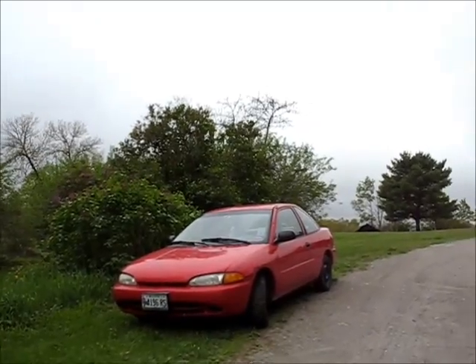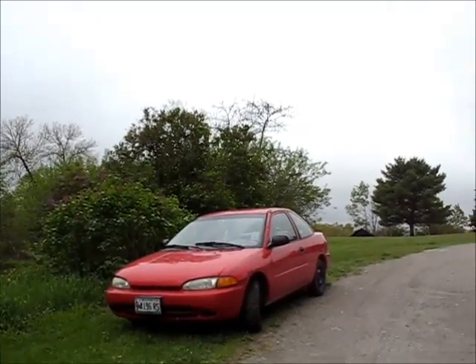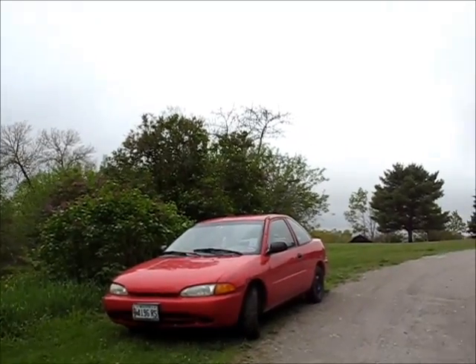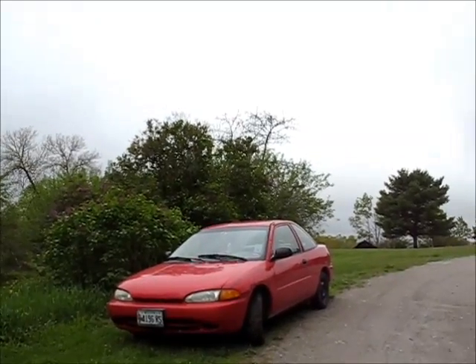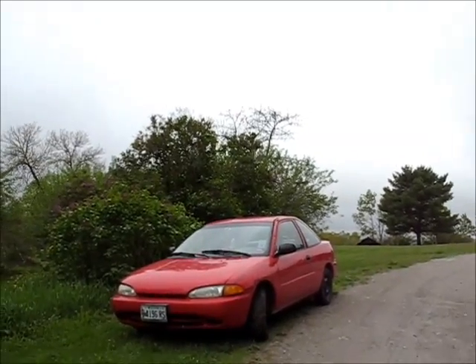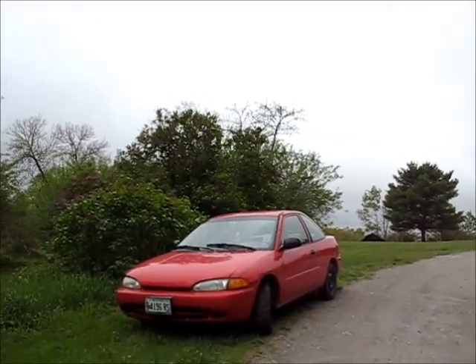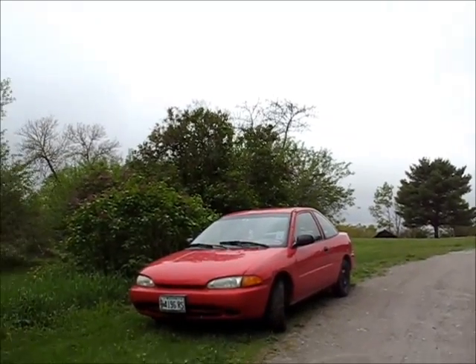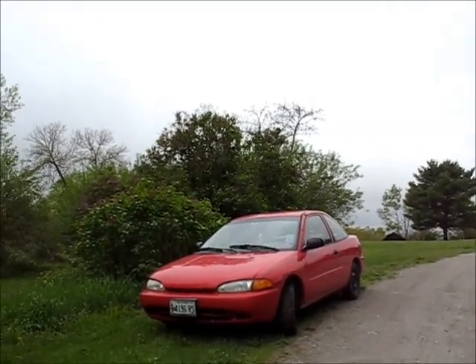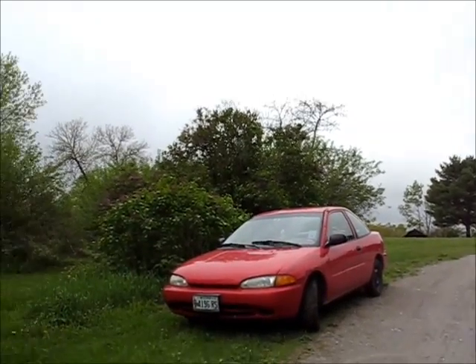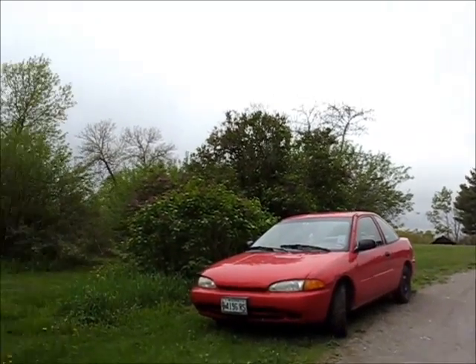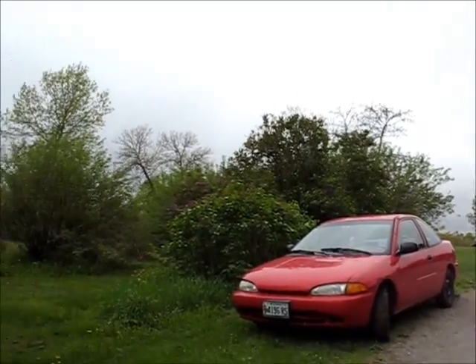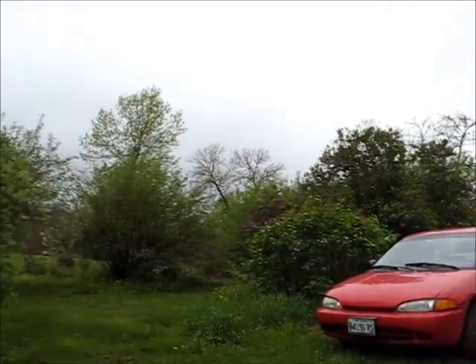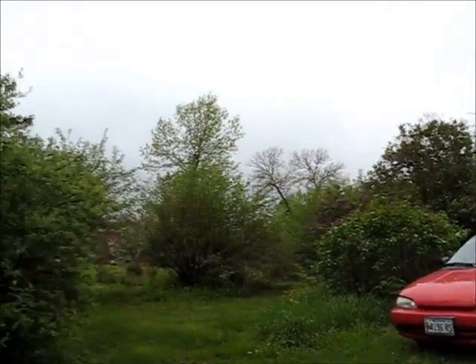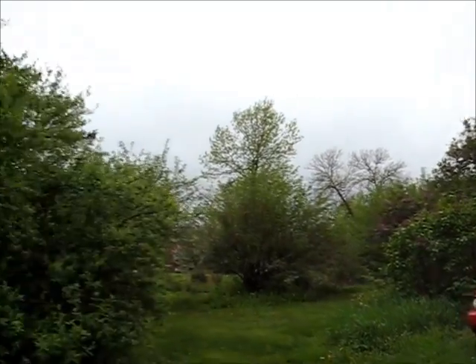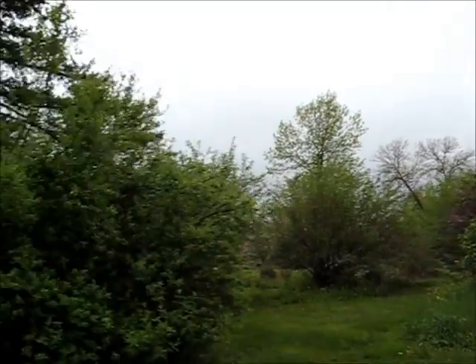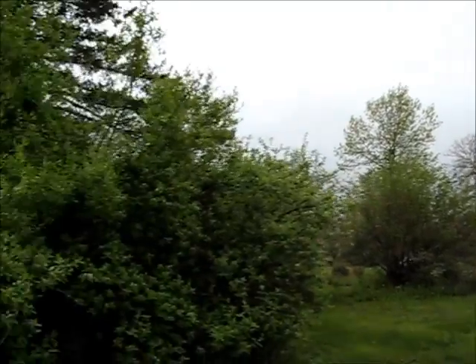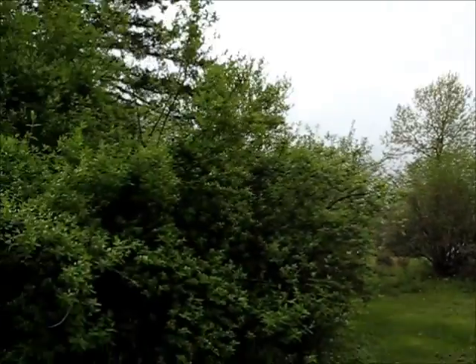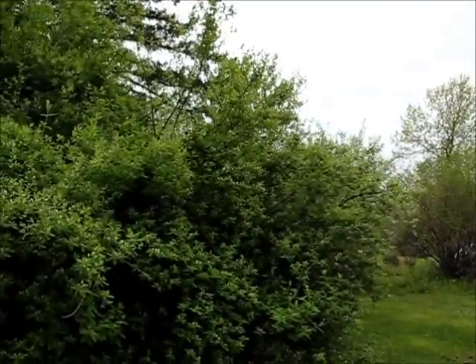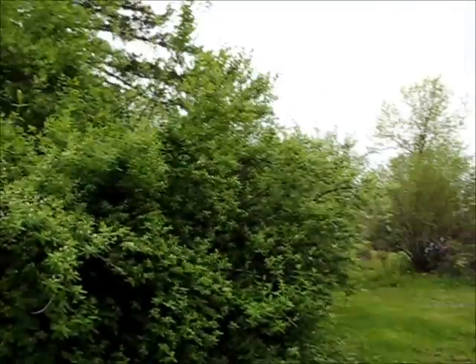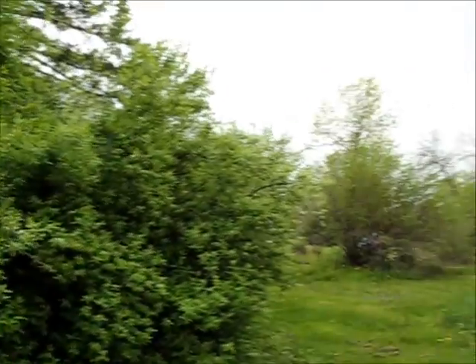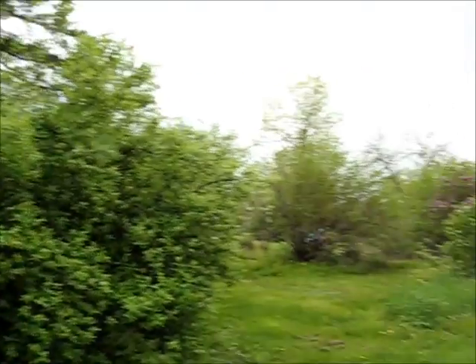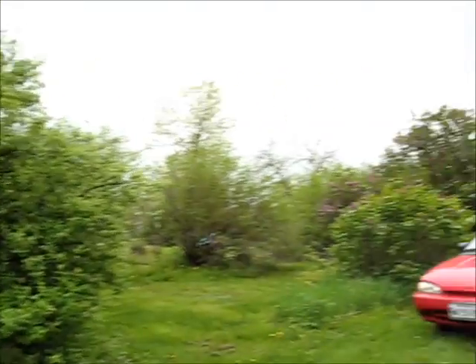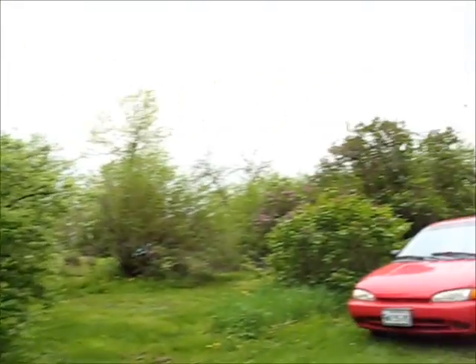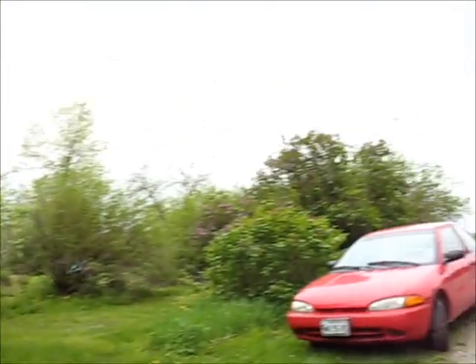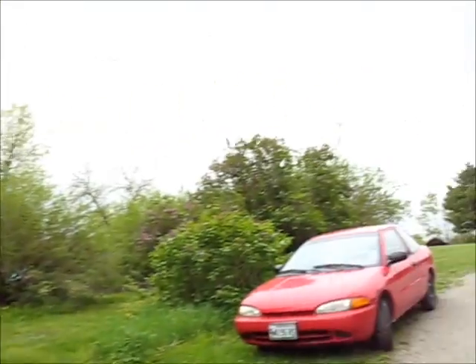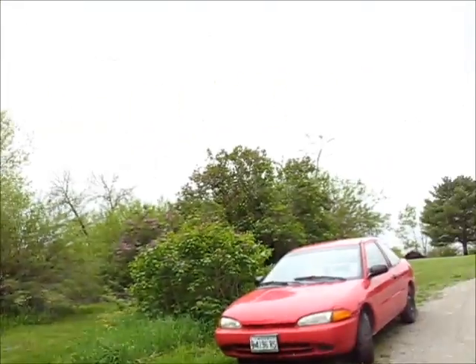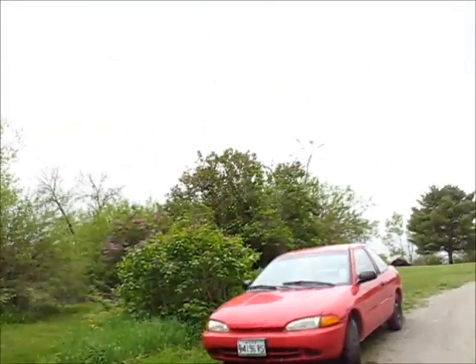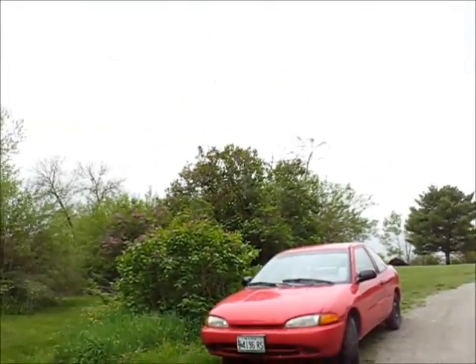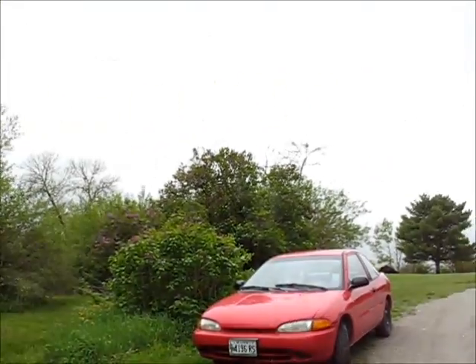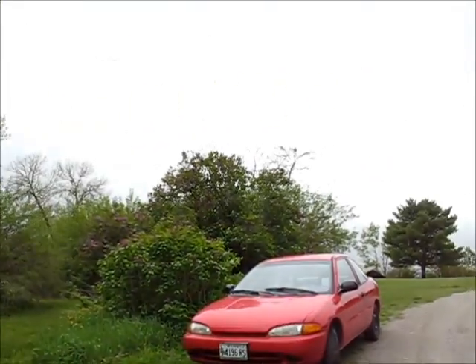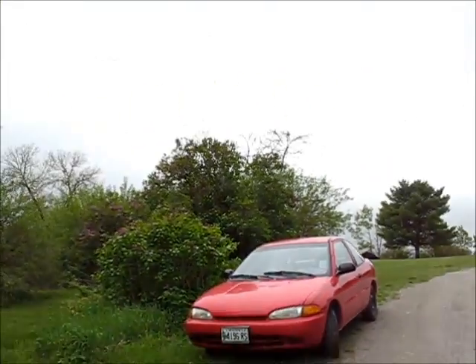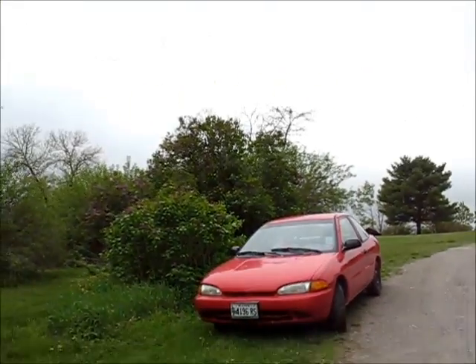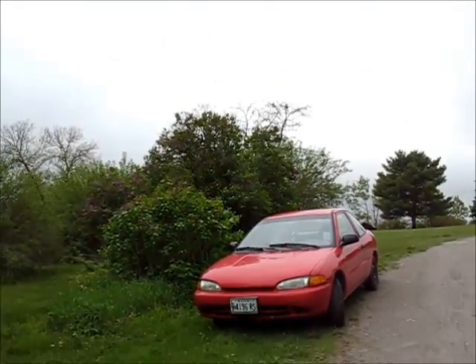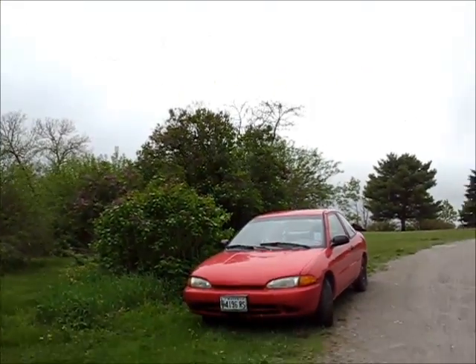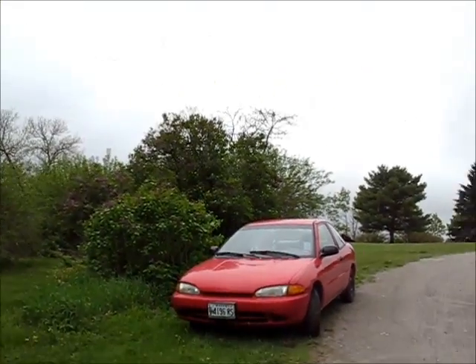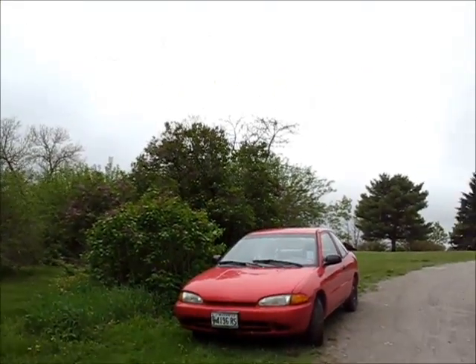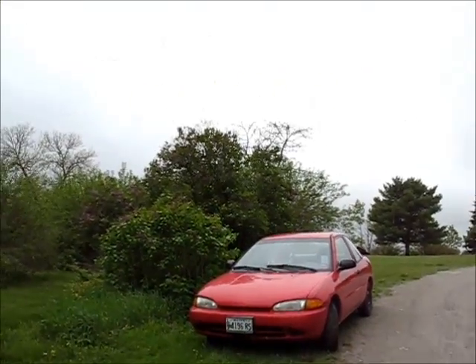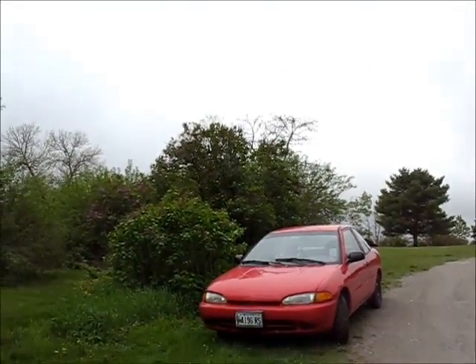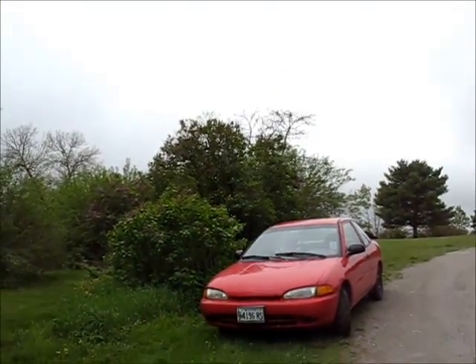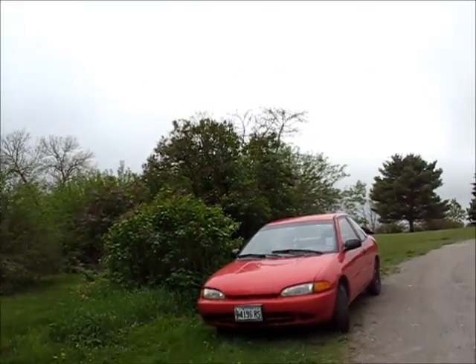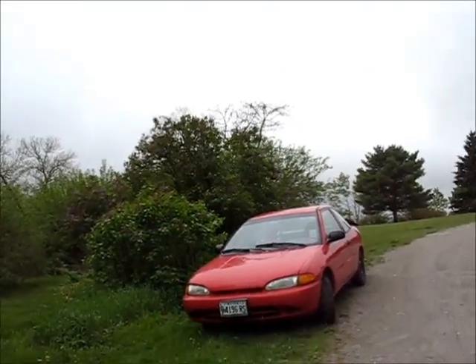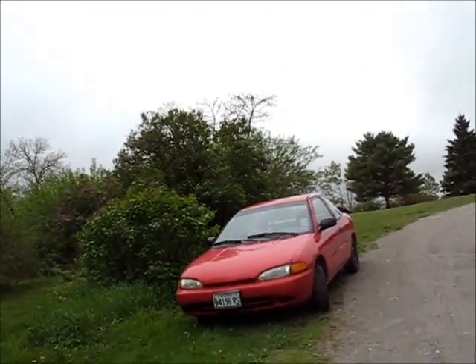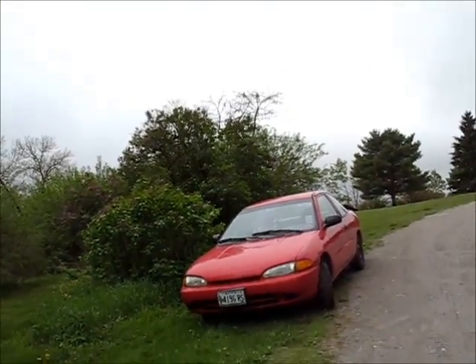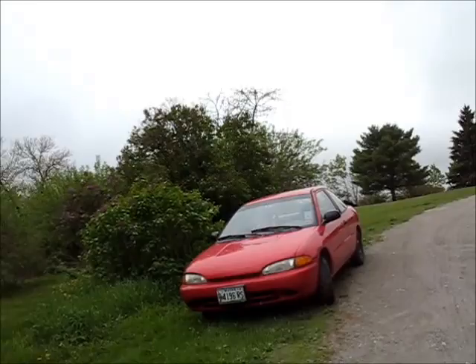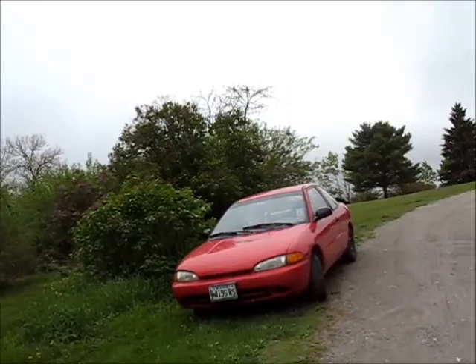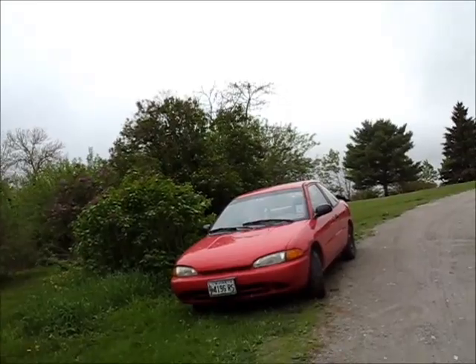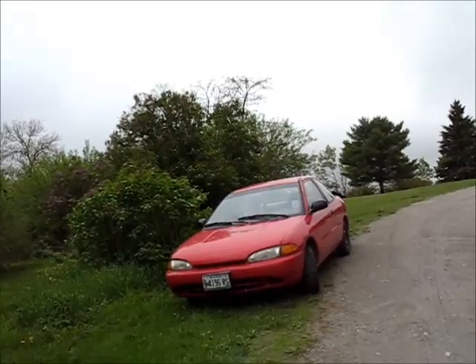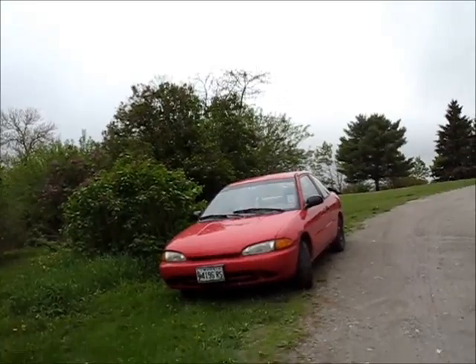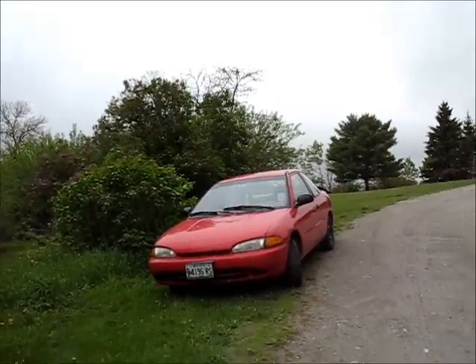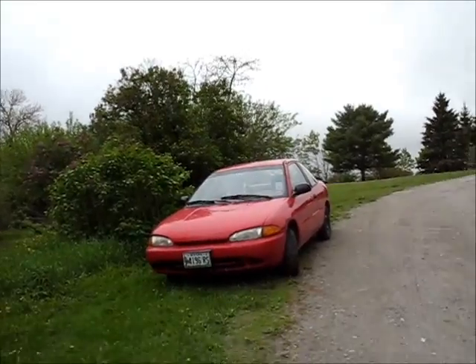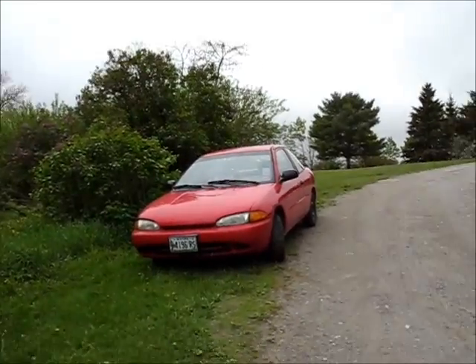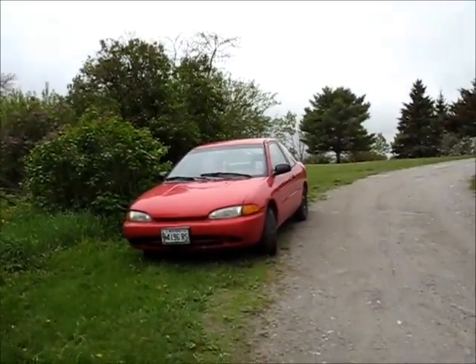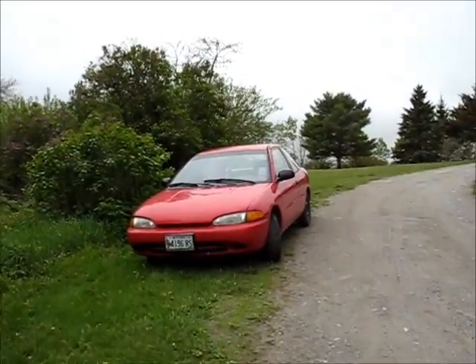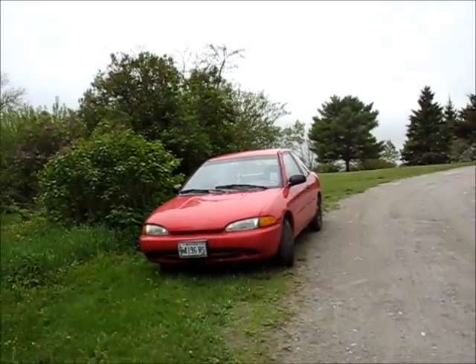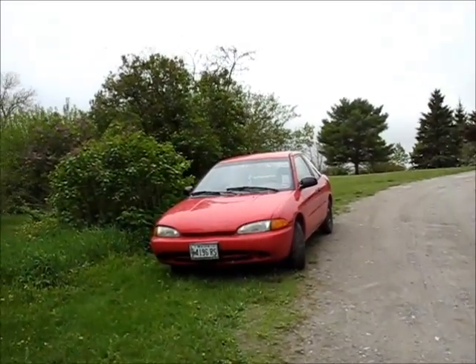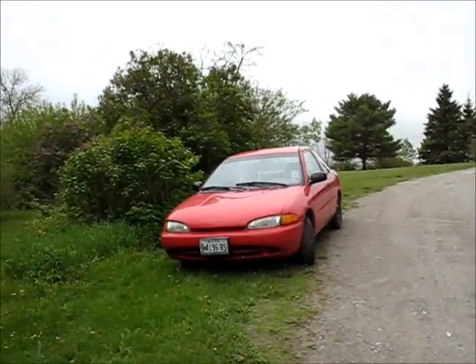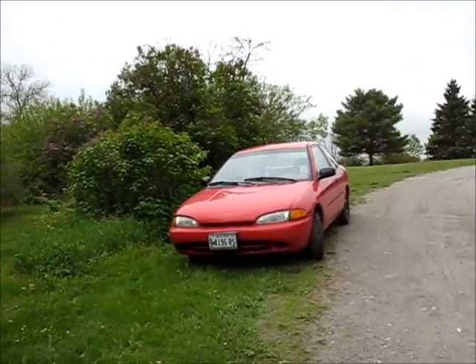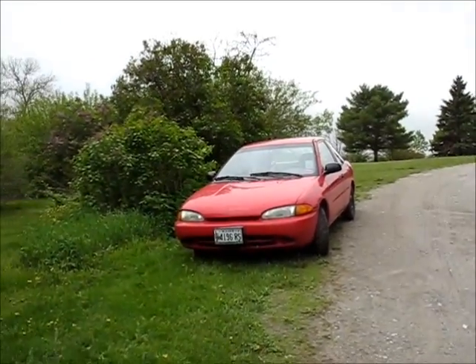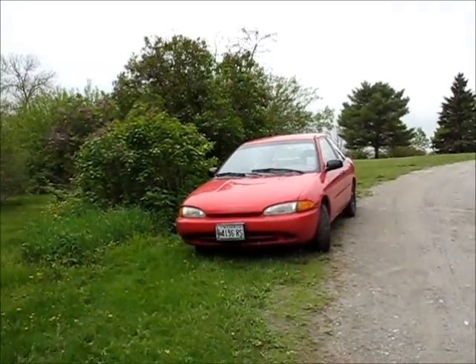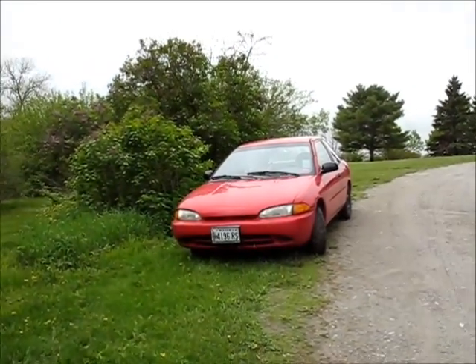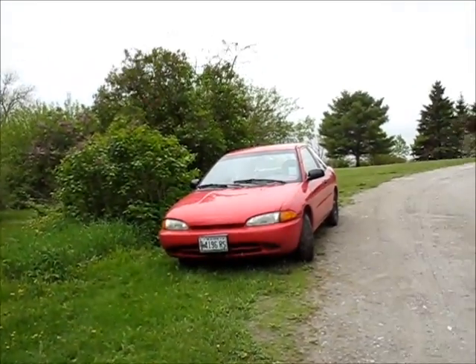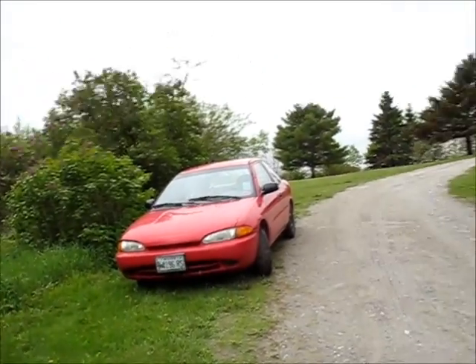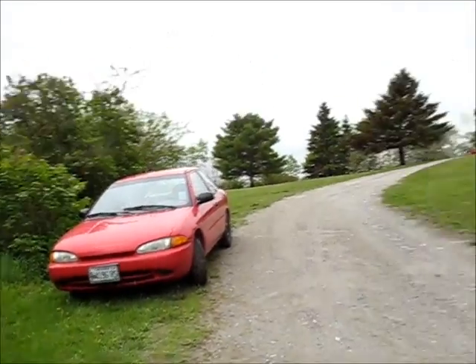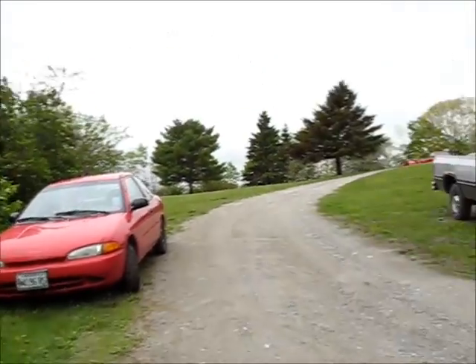The guy that had it before she bought it went all through and fixed a whole lot of rust issues and fixed them well. He had it up on a big lift and I could walk up under it before she bought it — I knew all that was good.